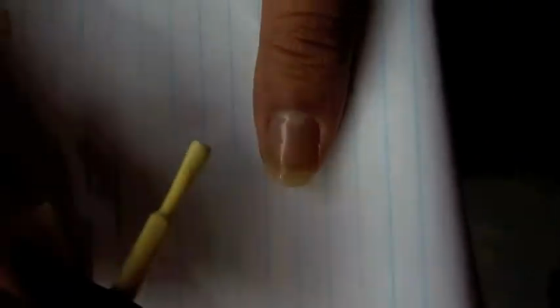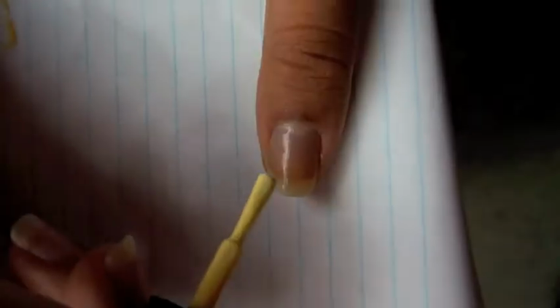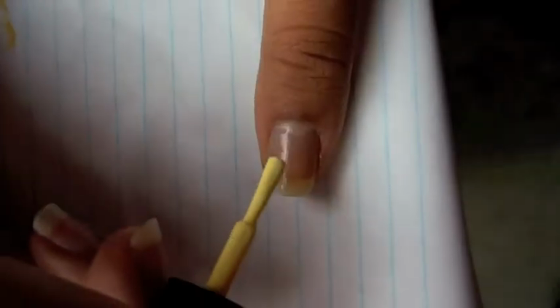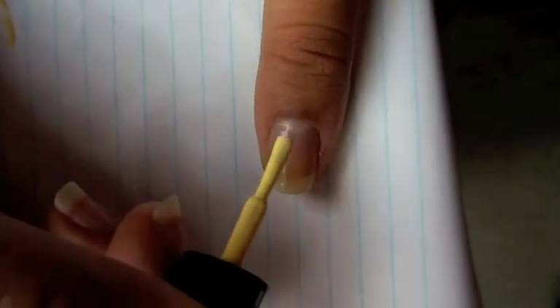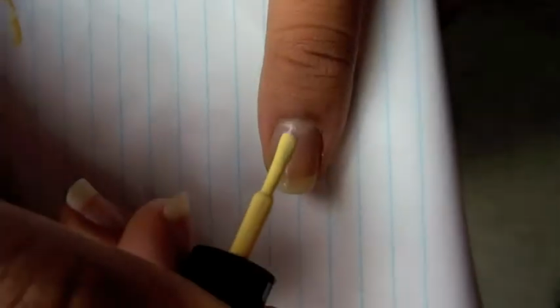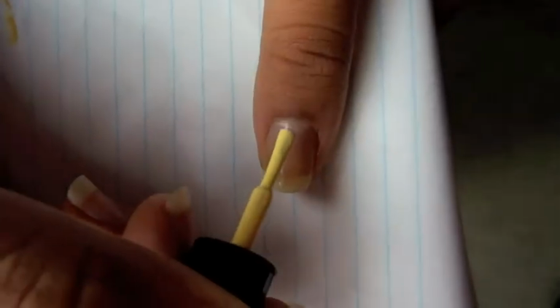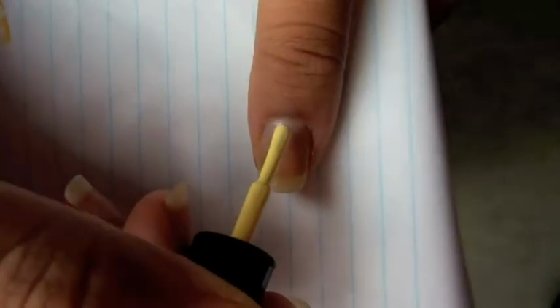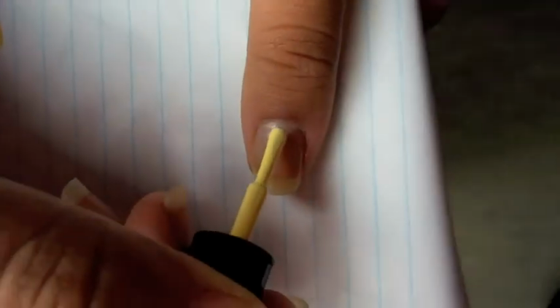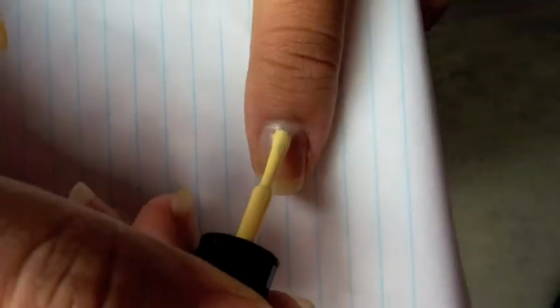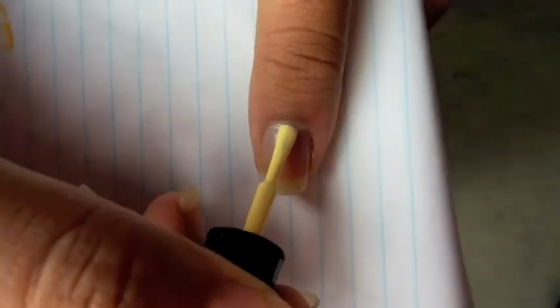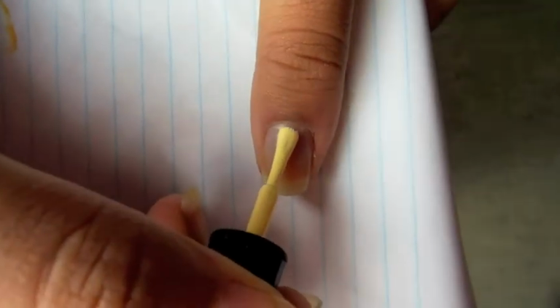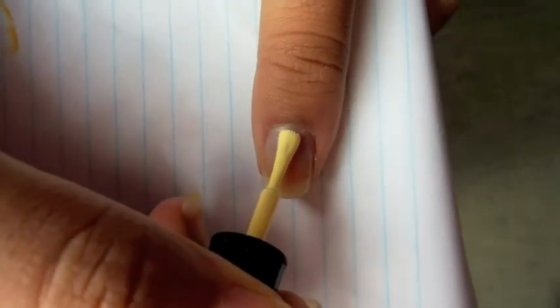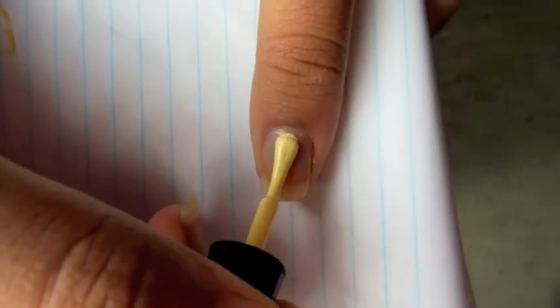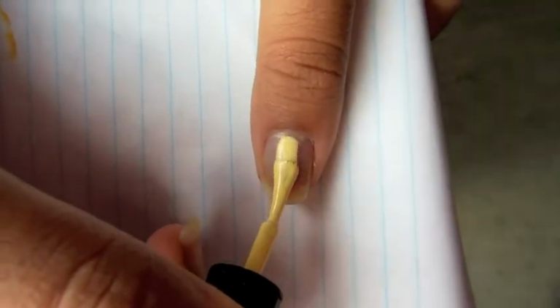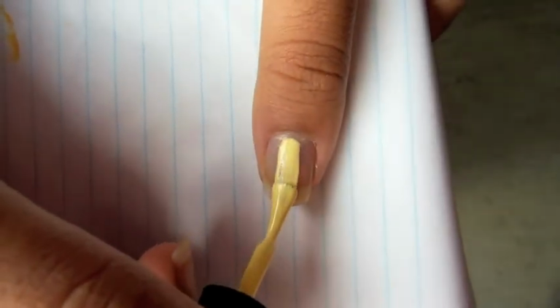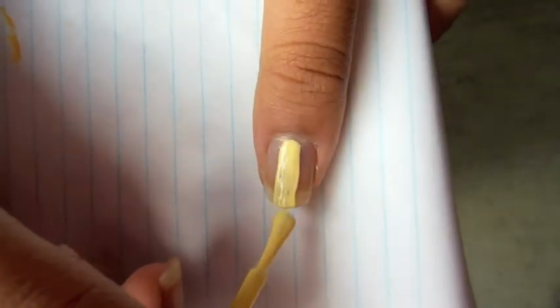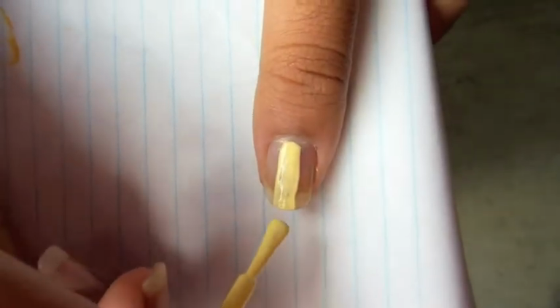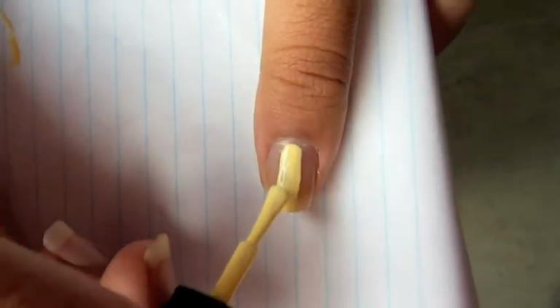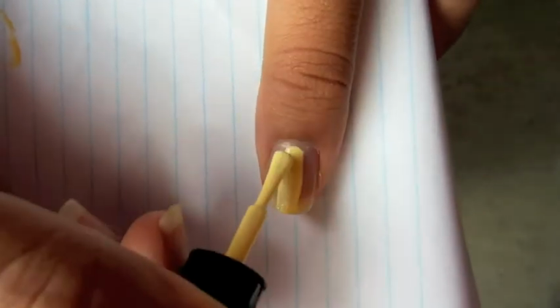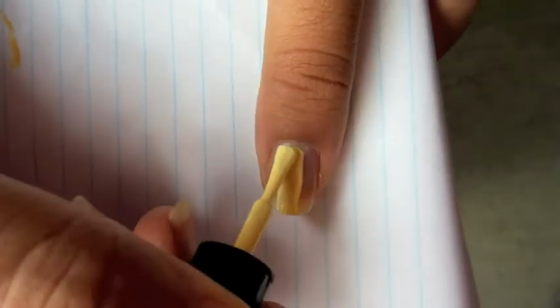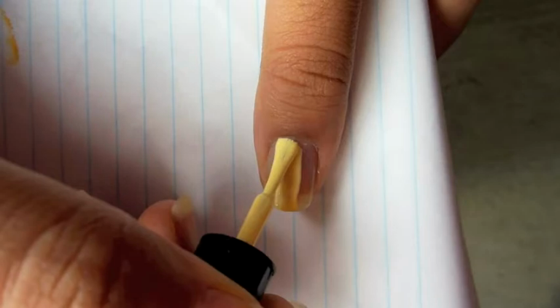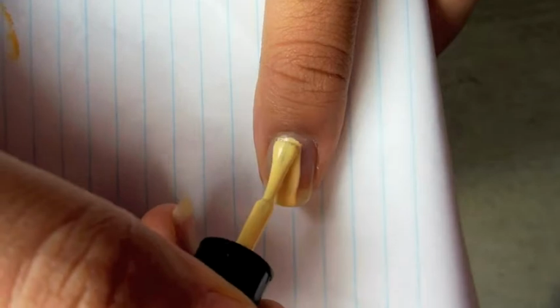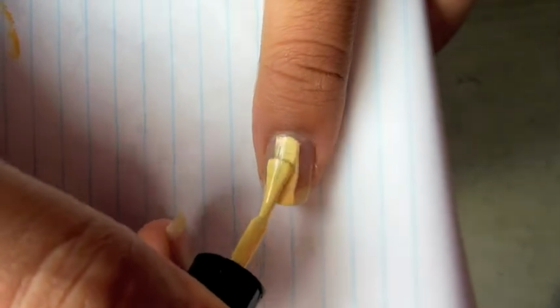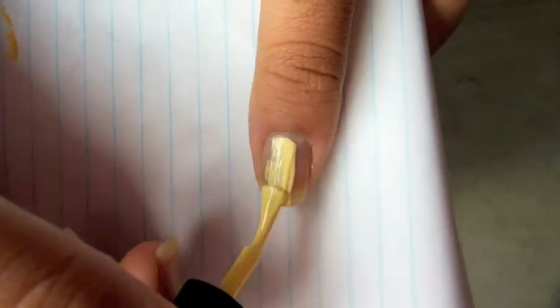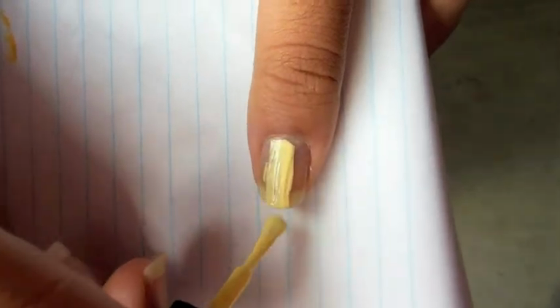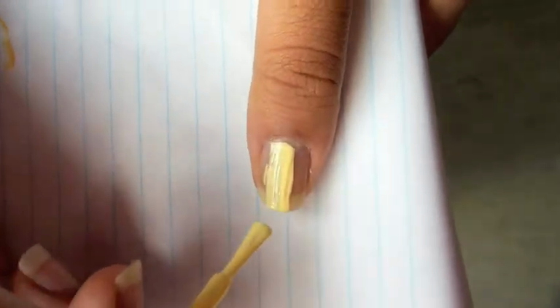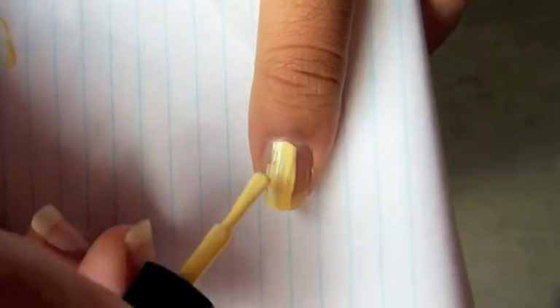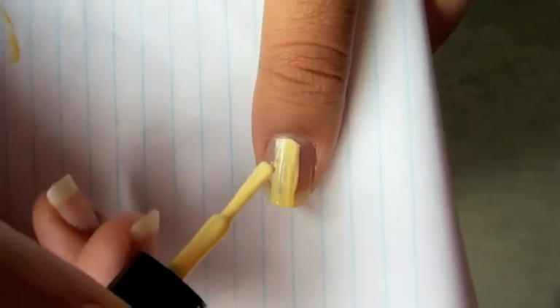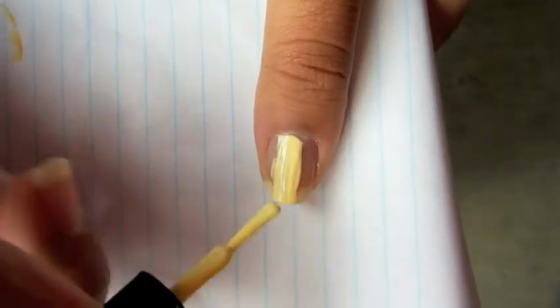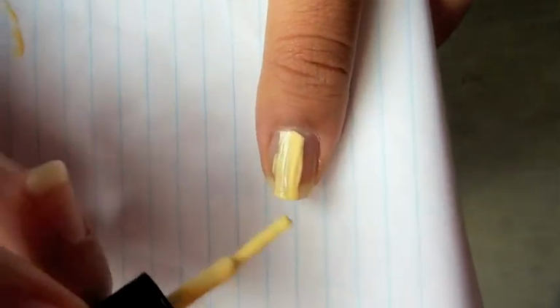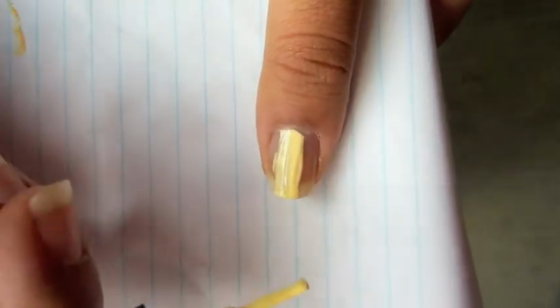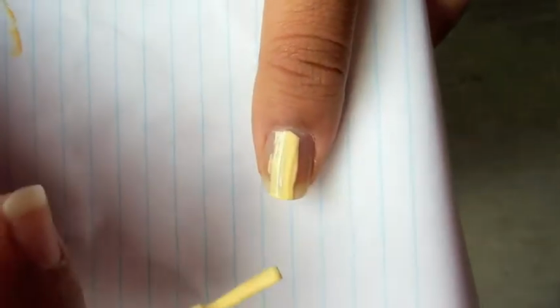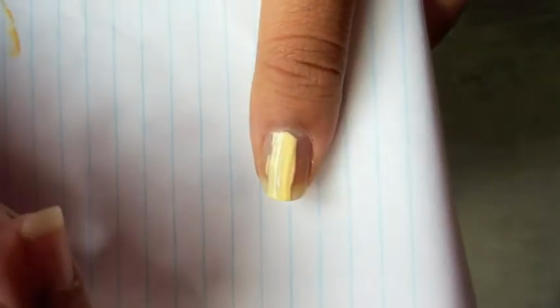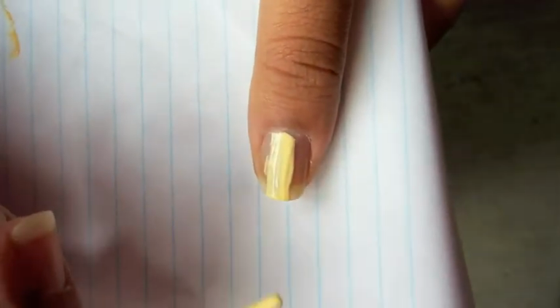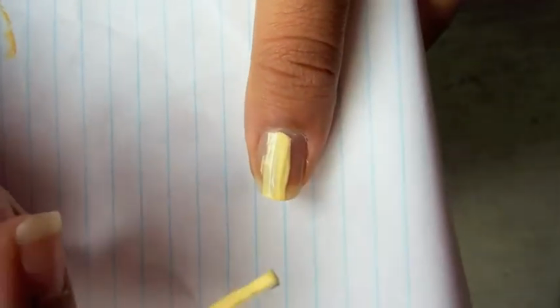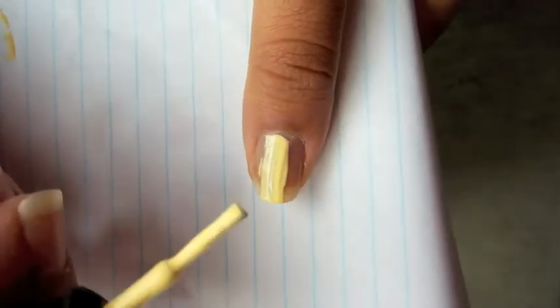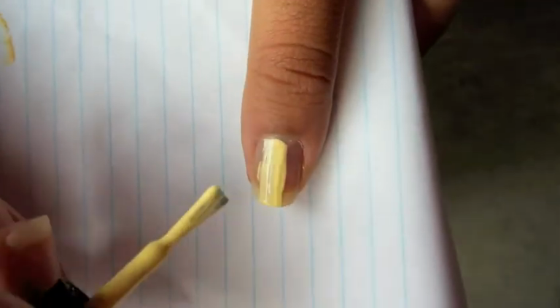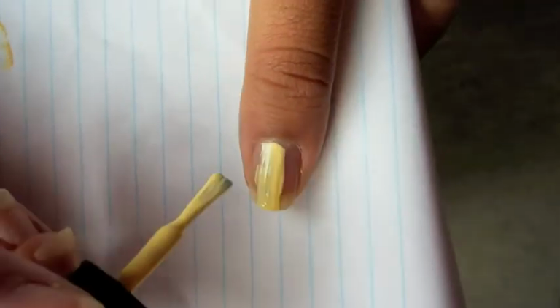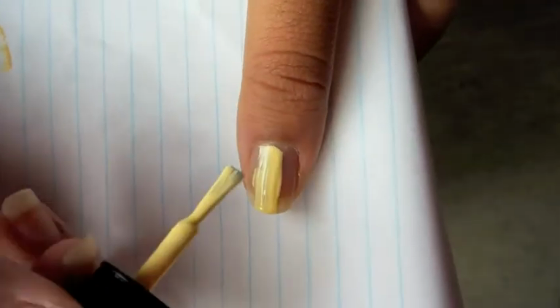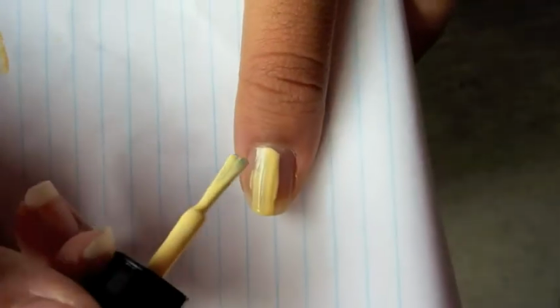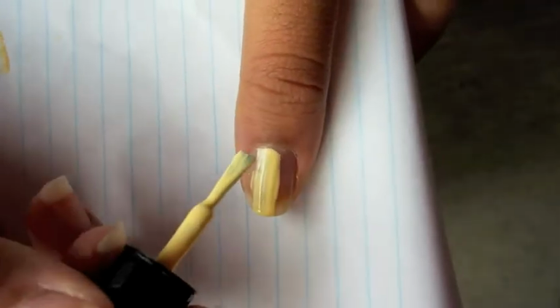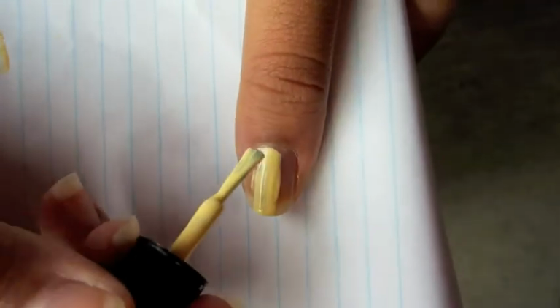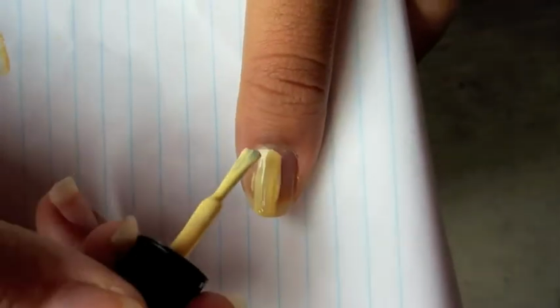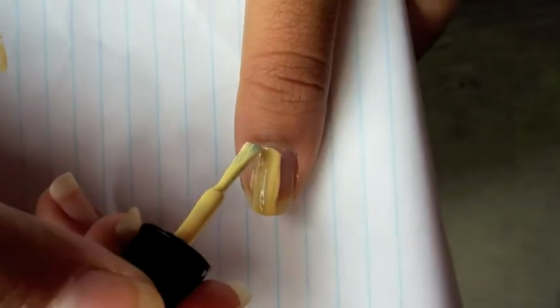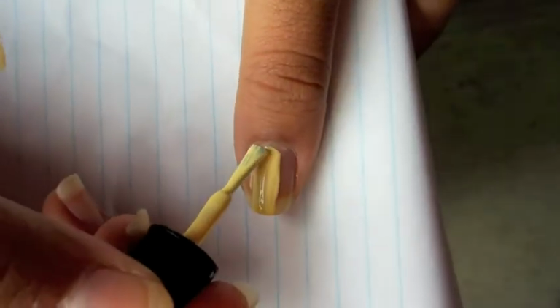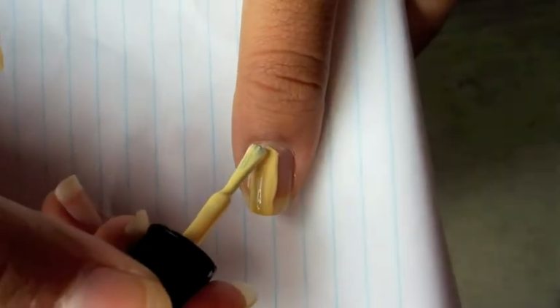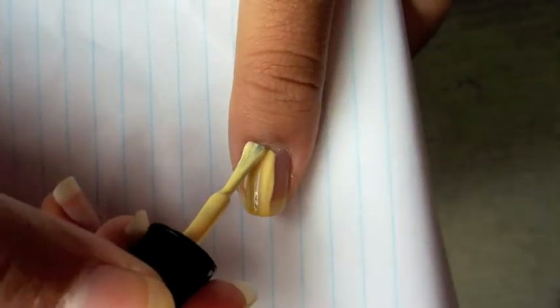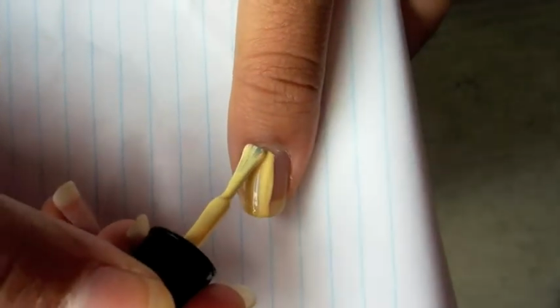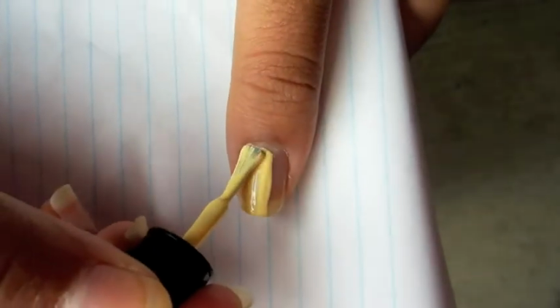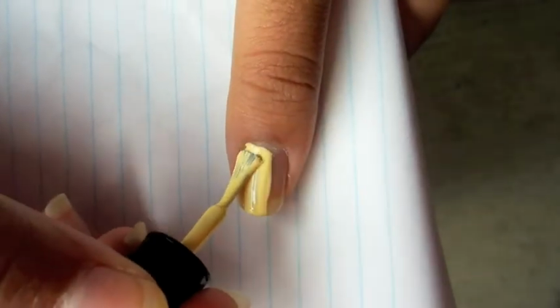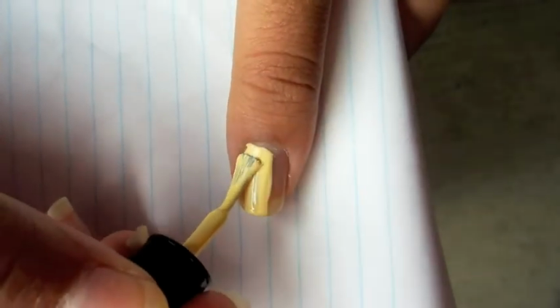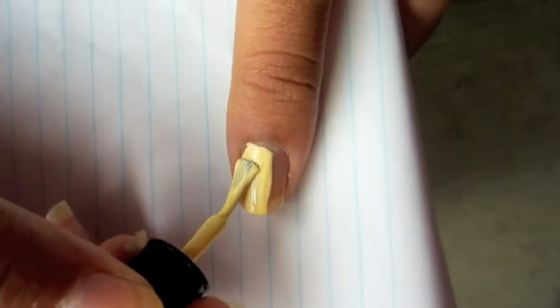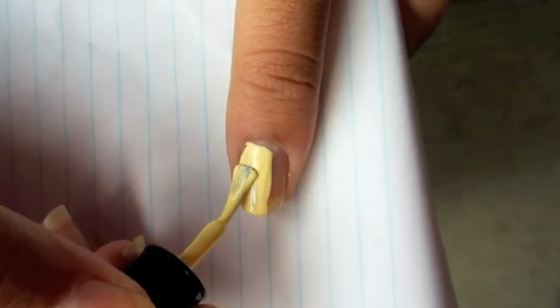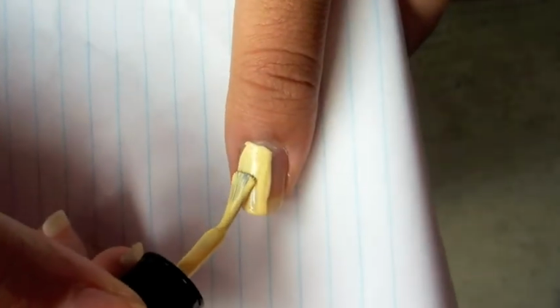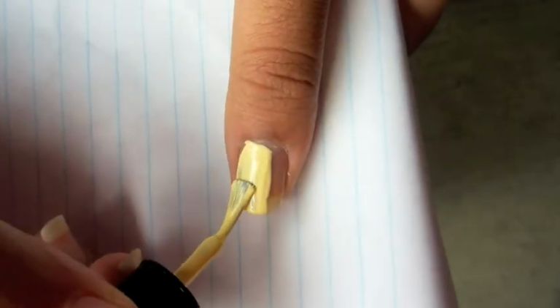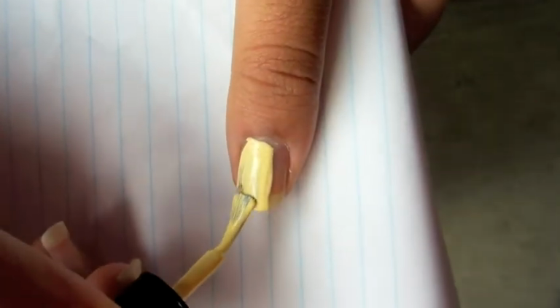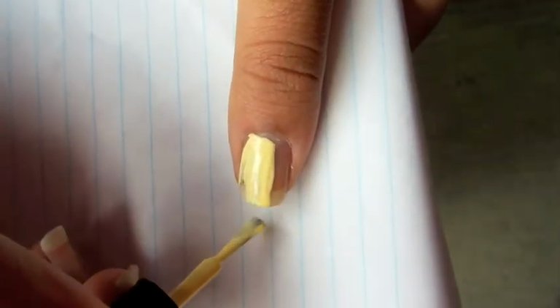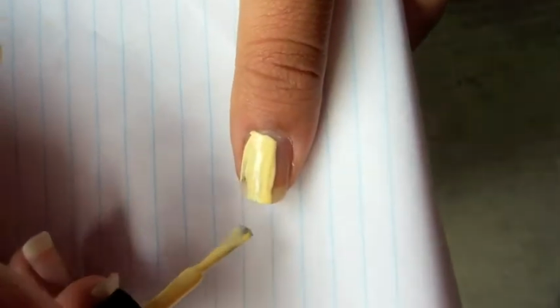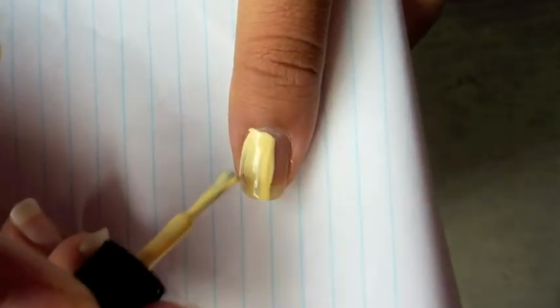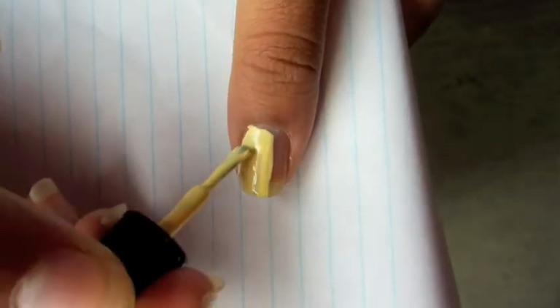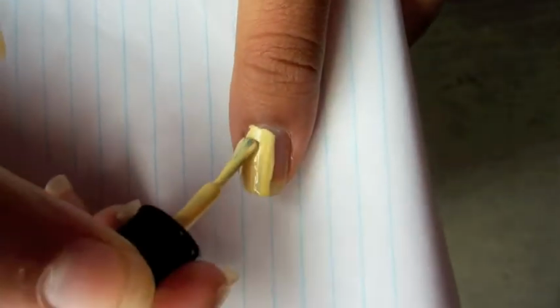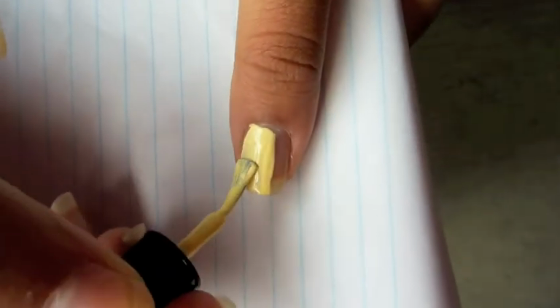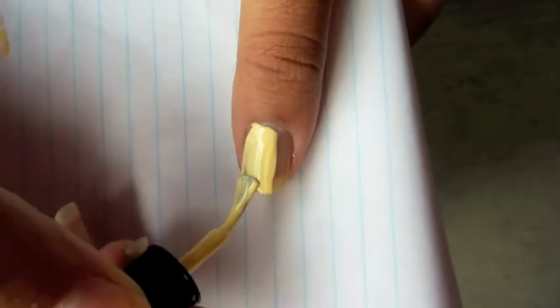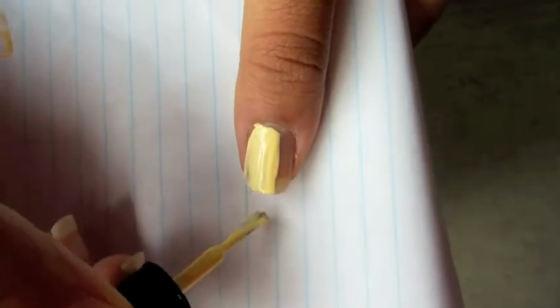Now apply two thin coats of a banana yellow like color. I am using the color Banana by Meiji Nail Art.